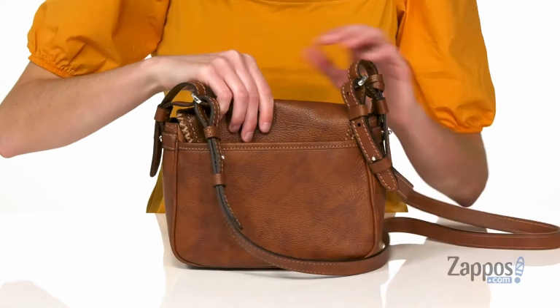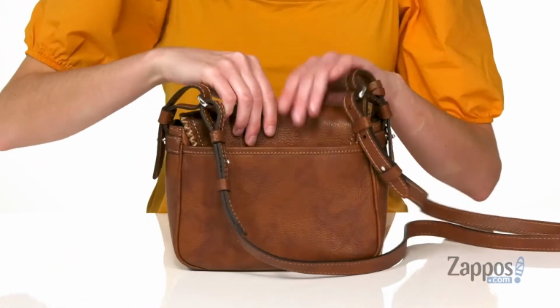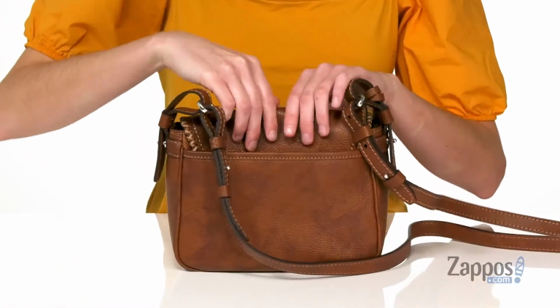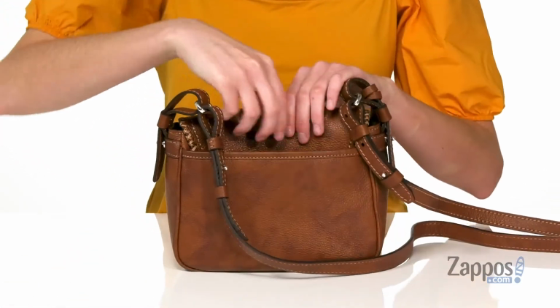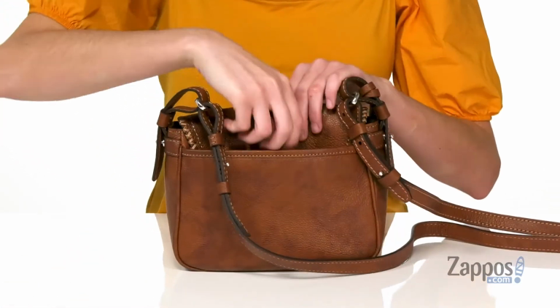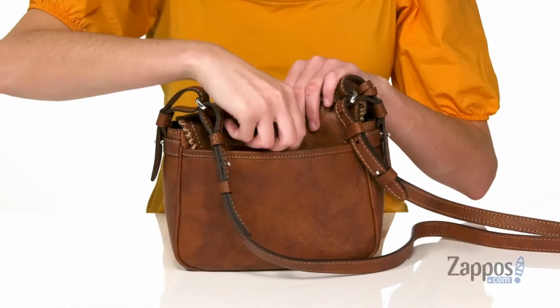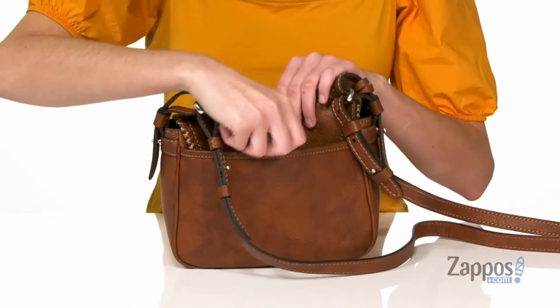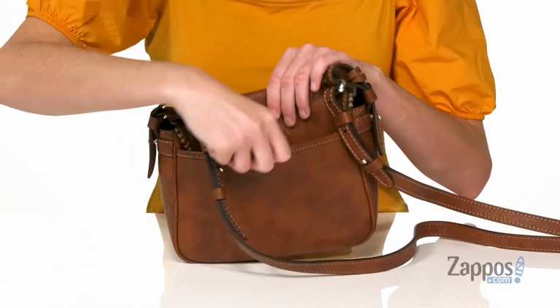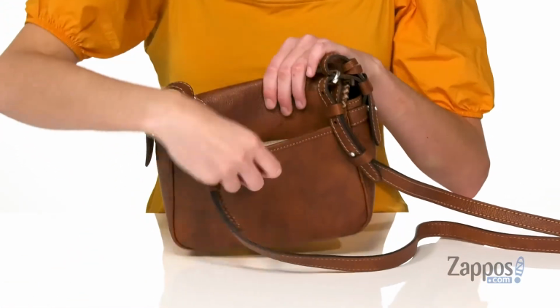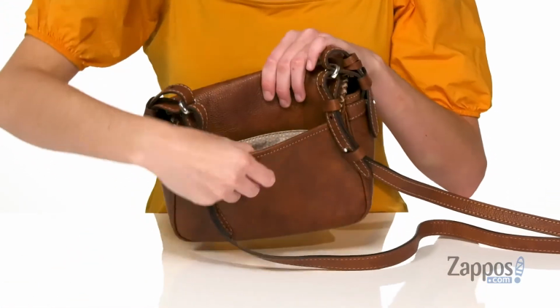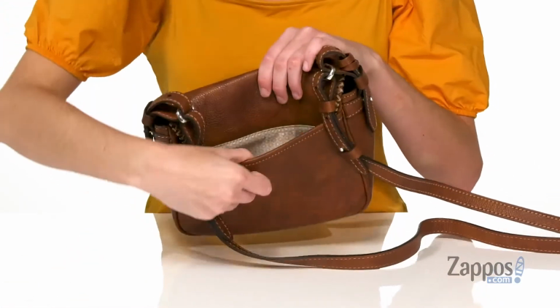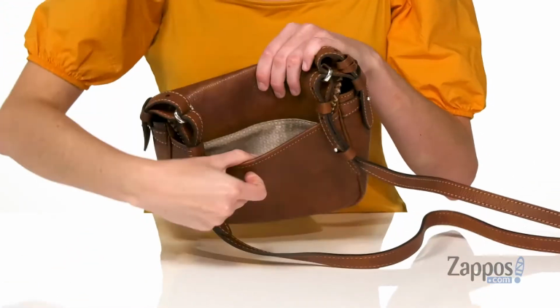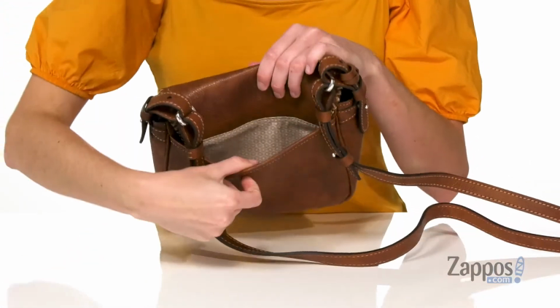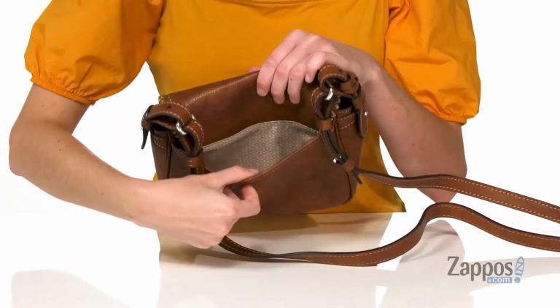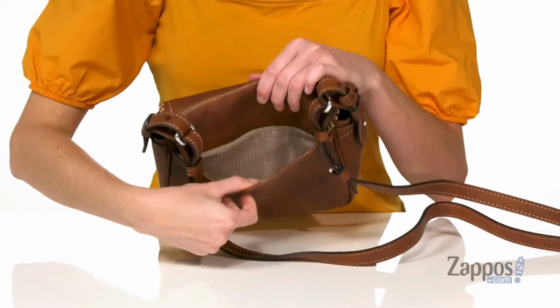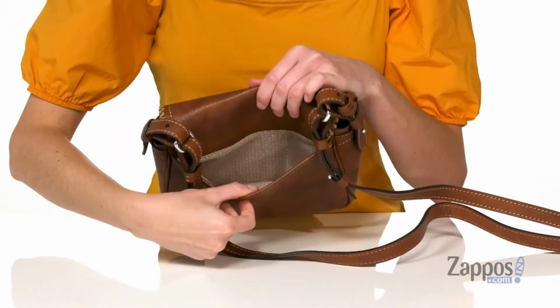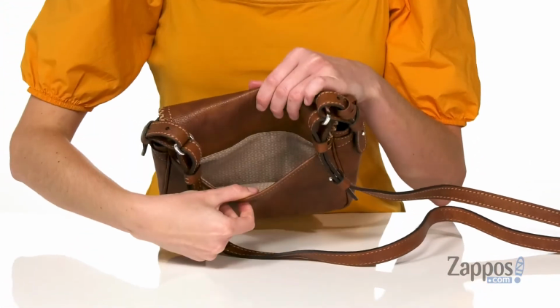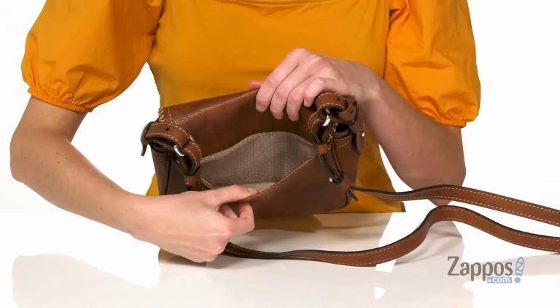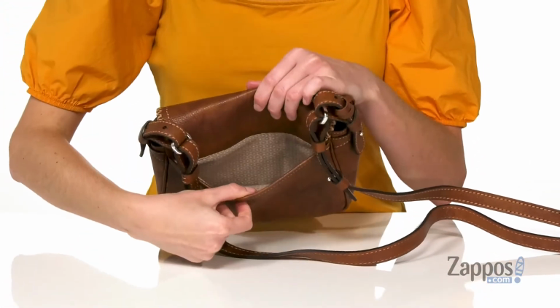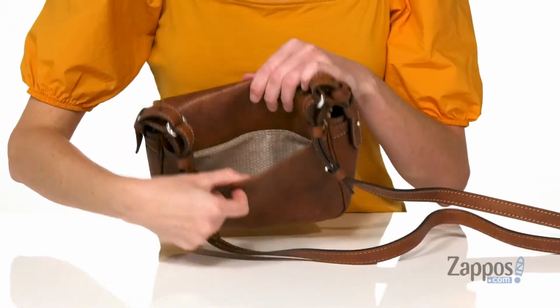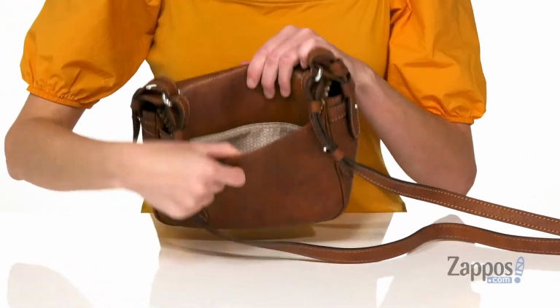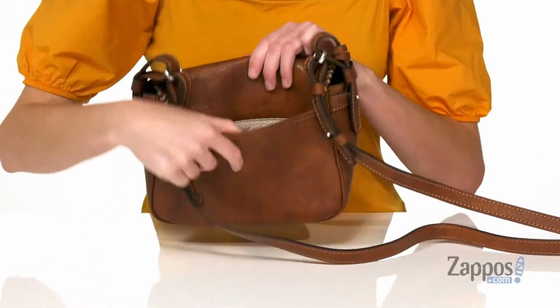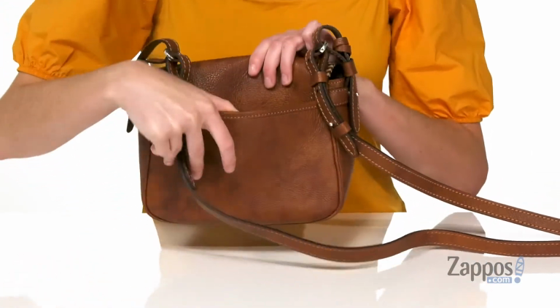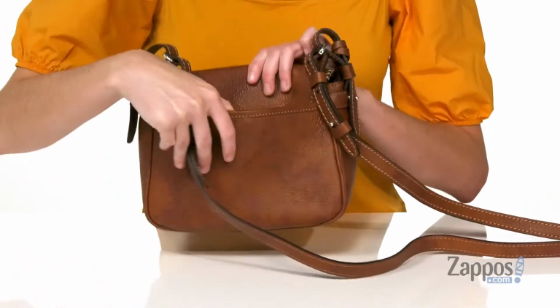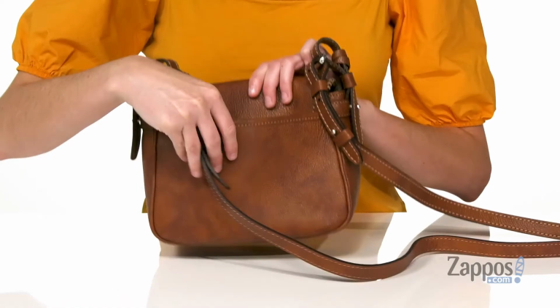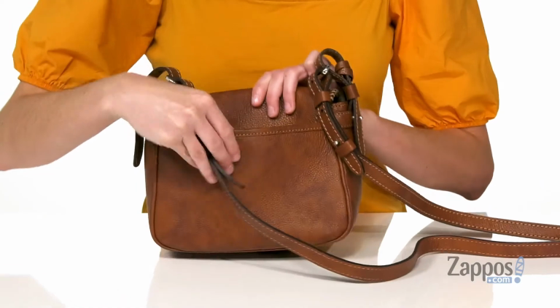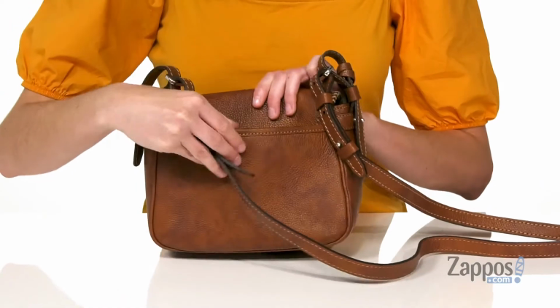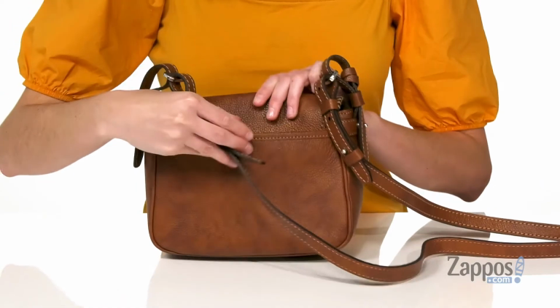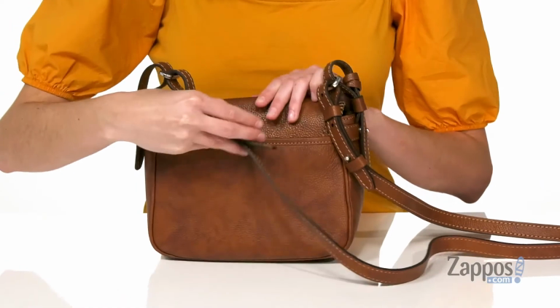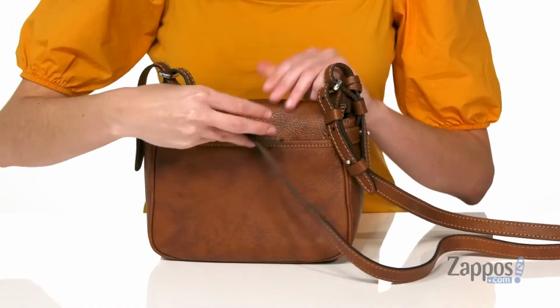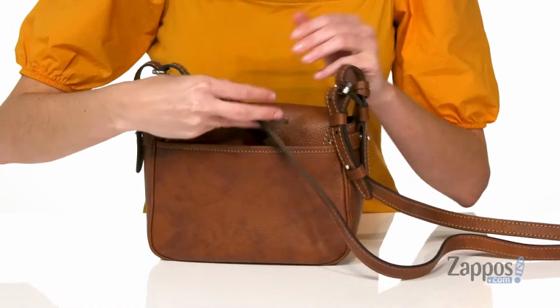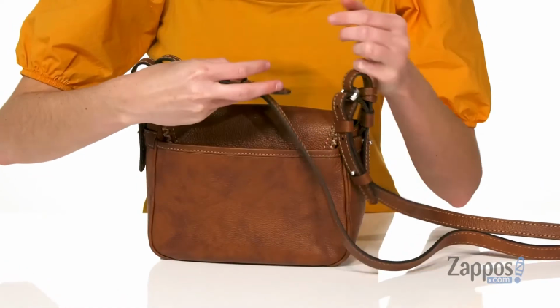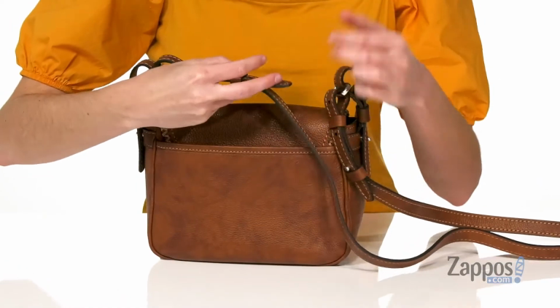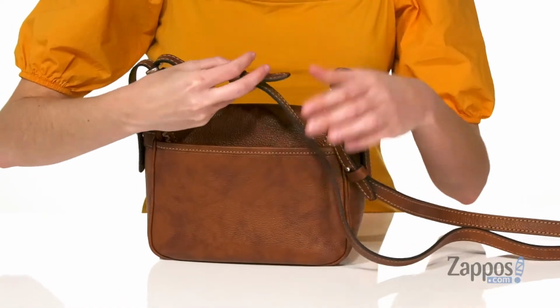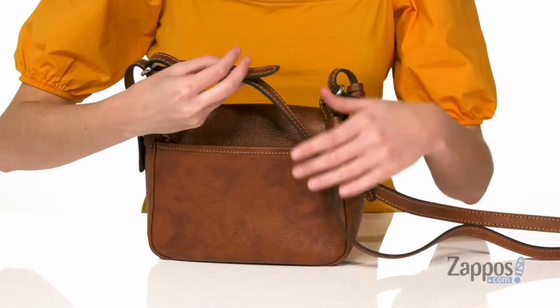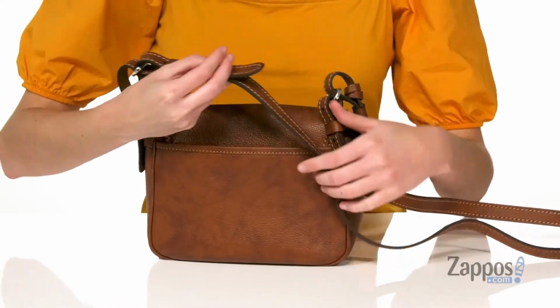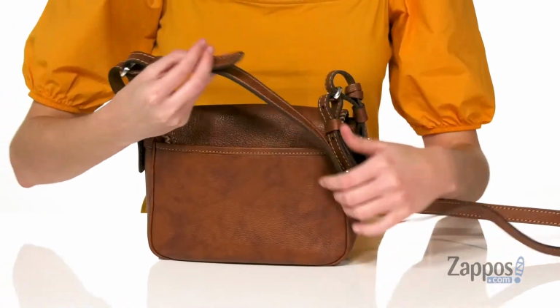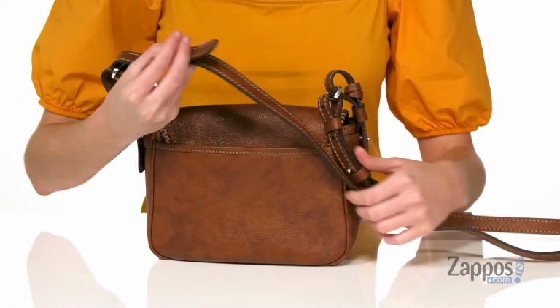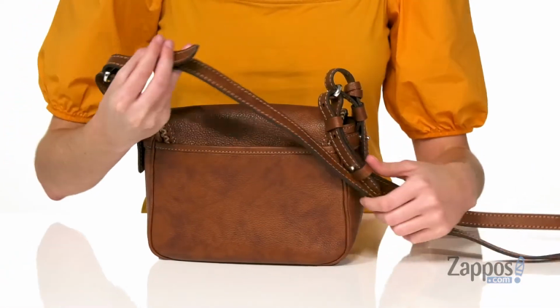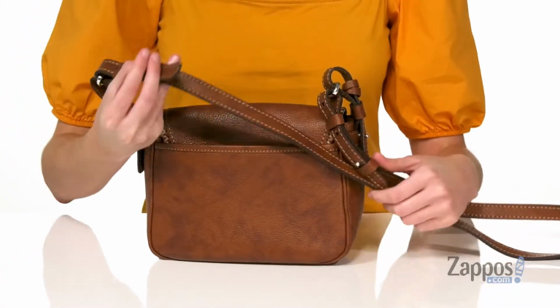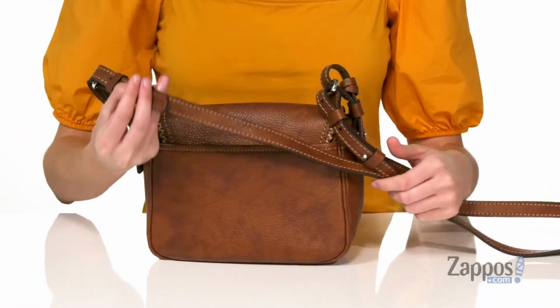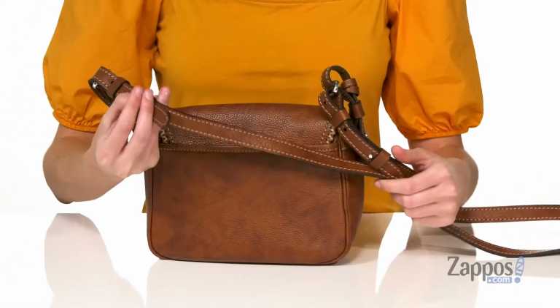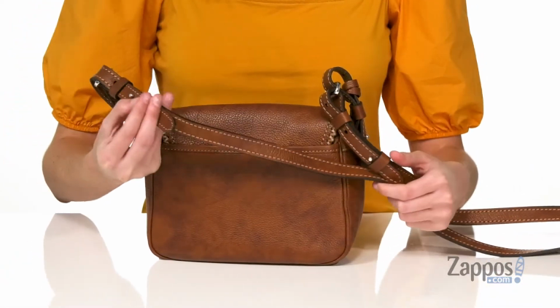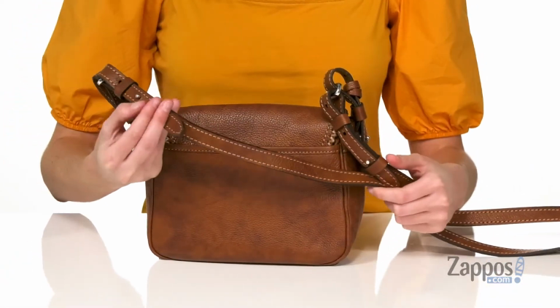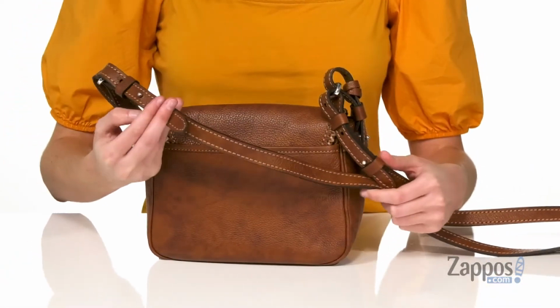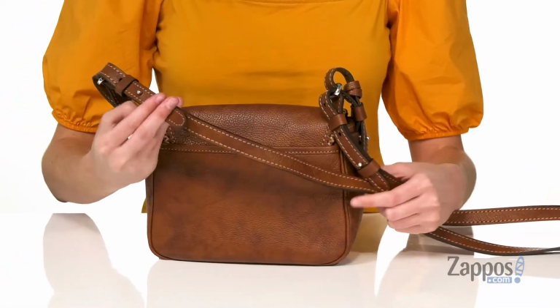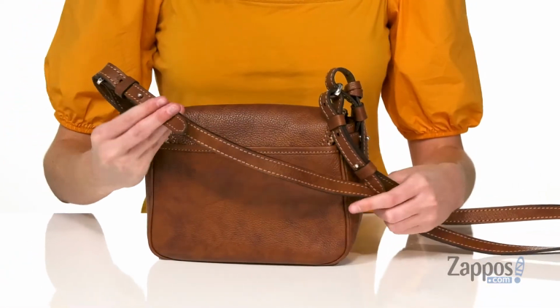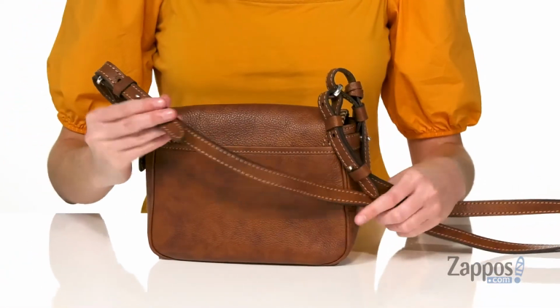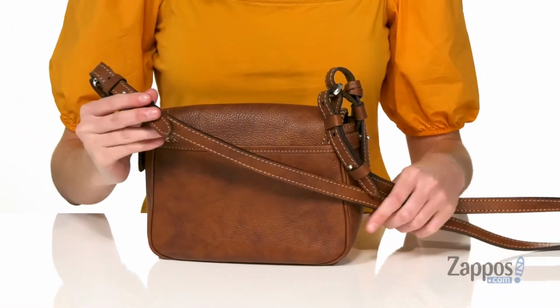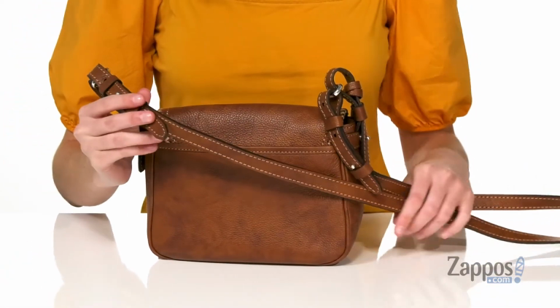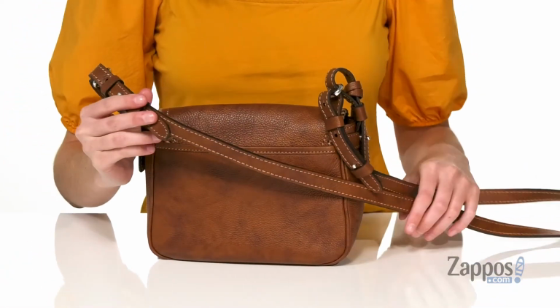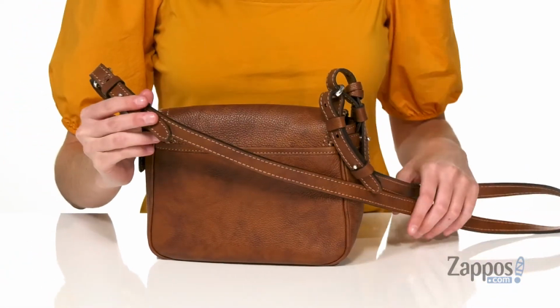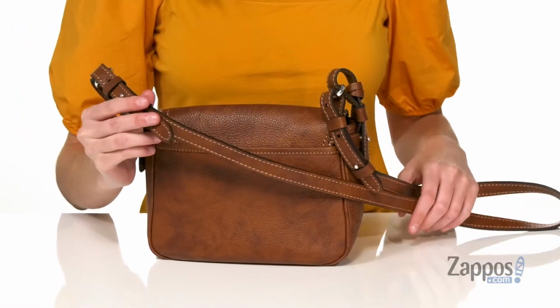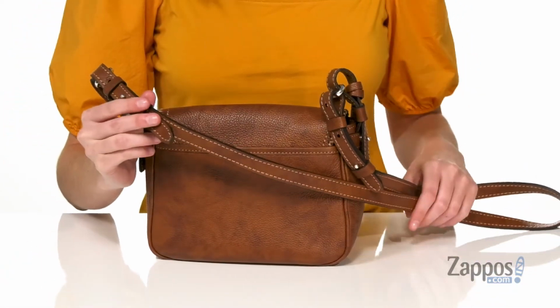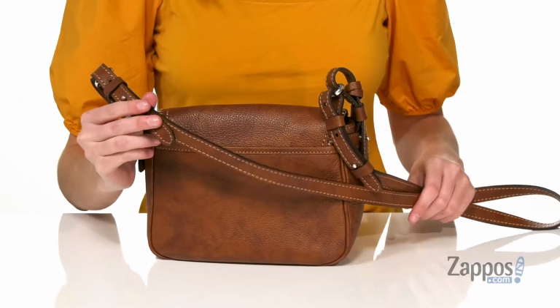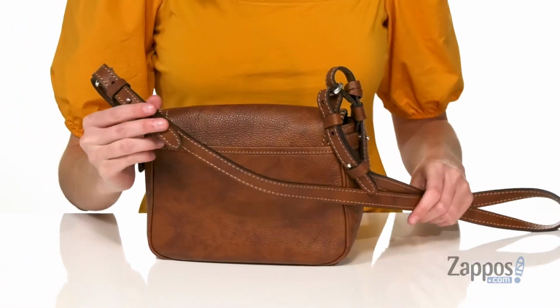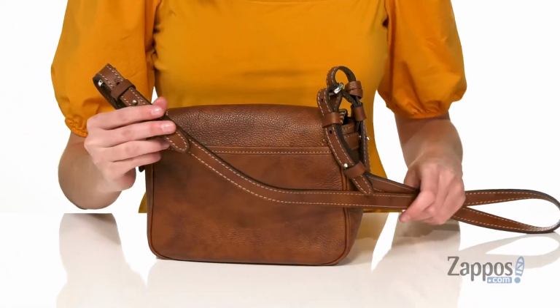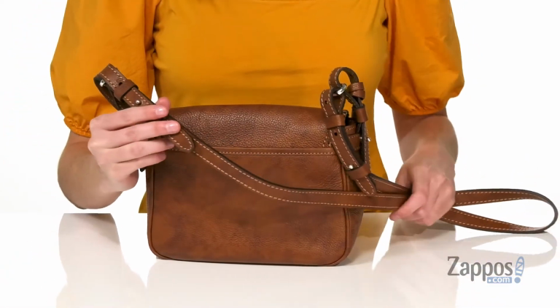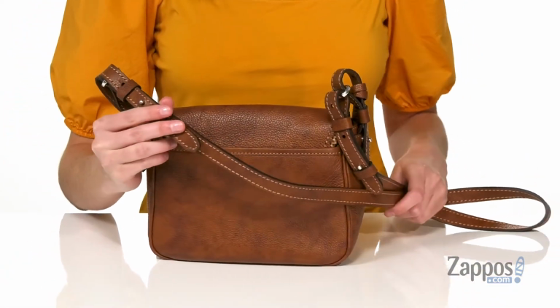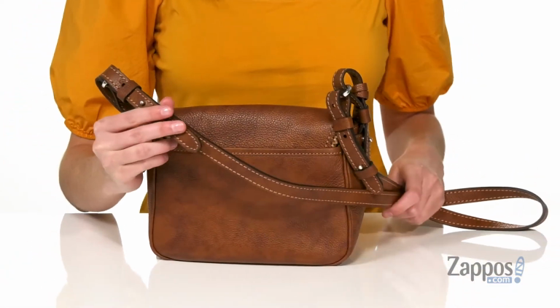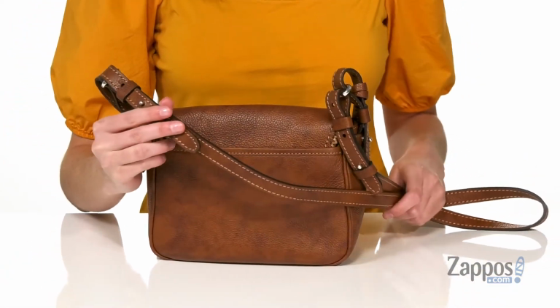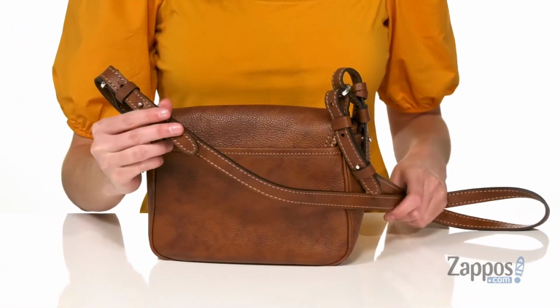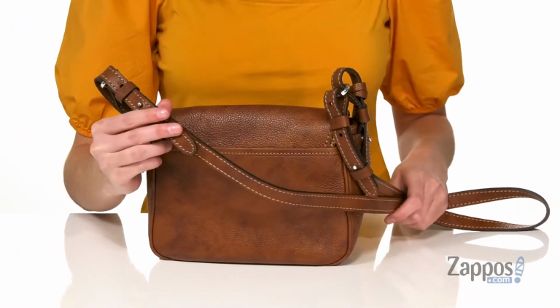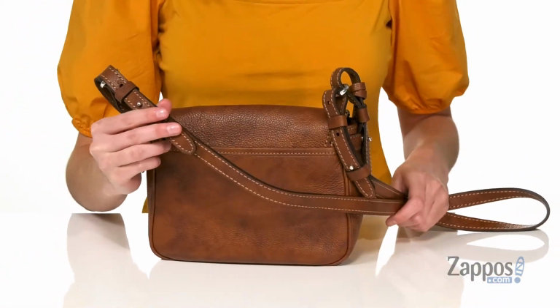Where you get a large slip pocket, and this bag comes with an adjustable crossbody strap for you to find the perfect length.